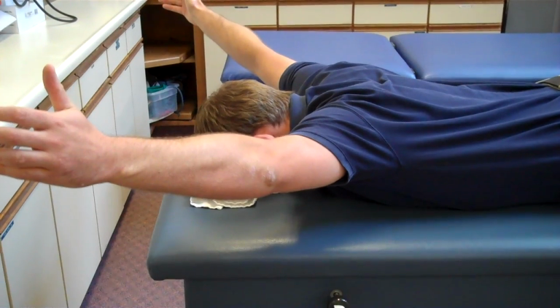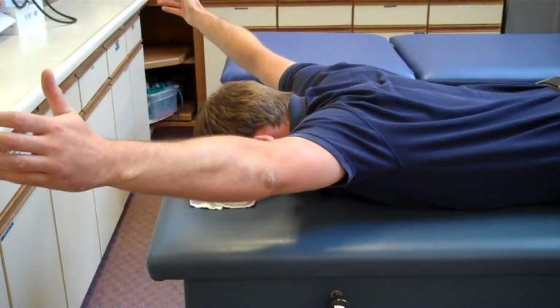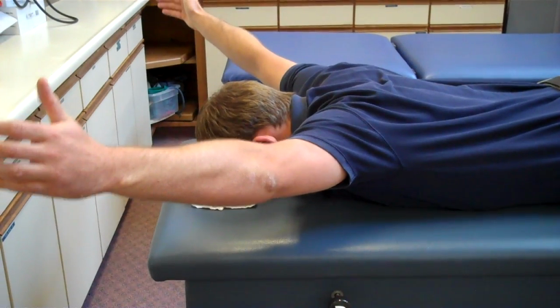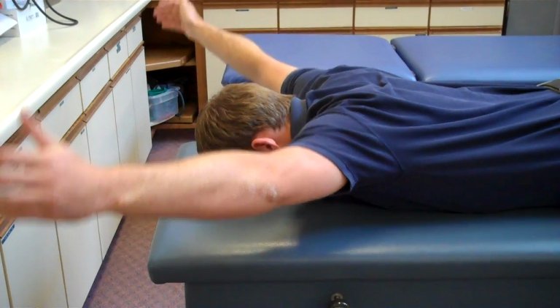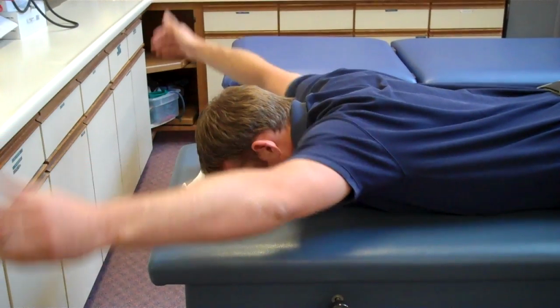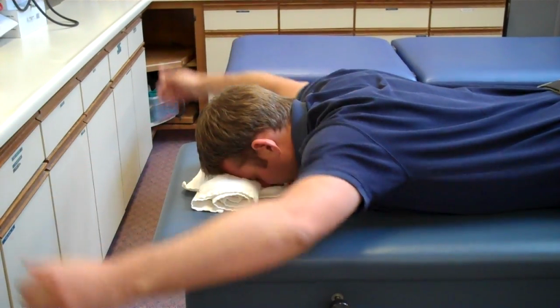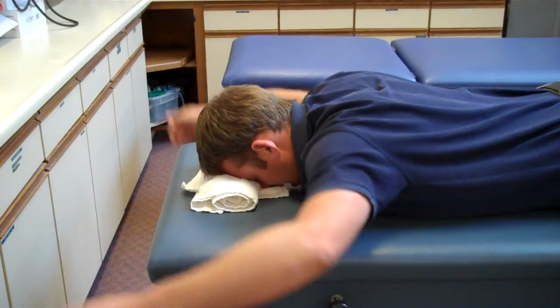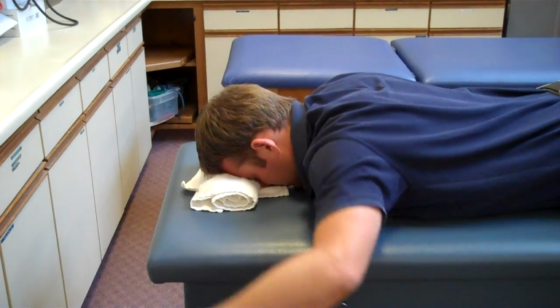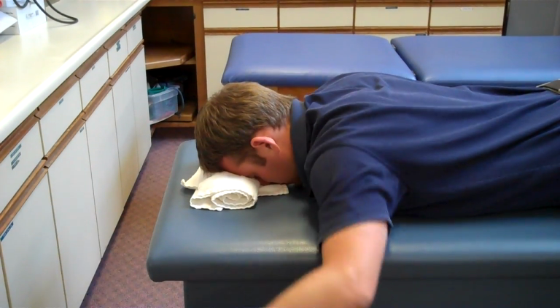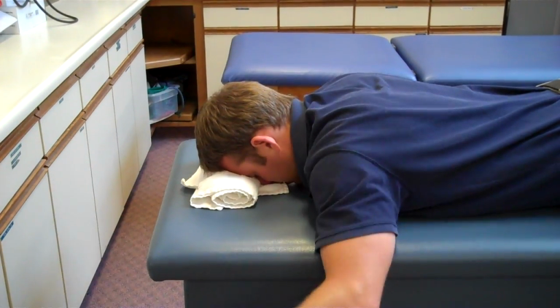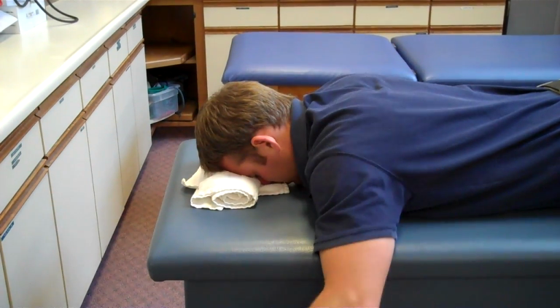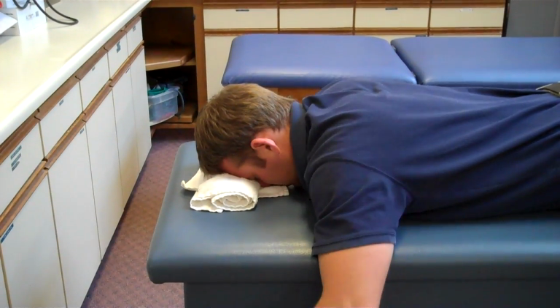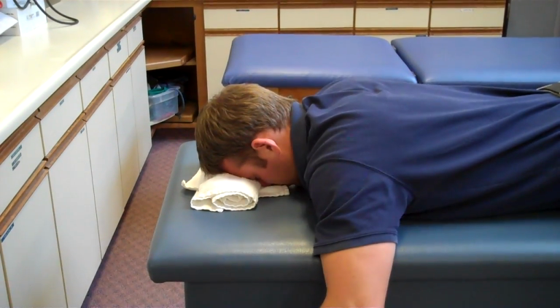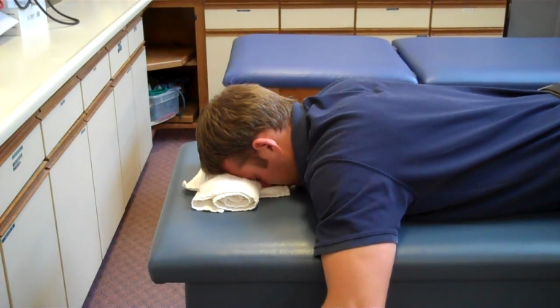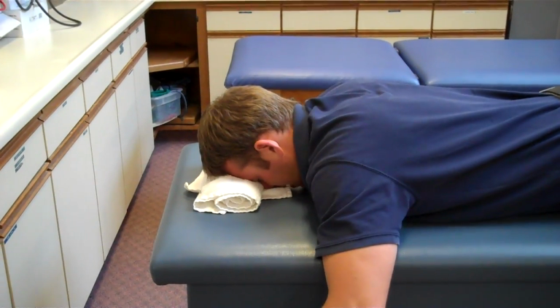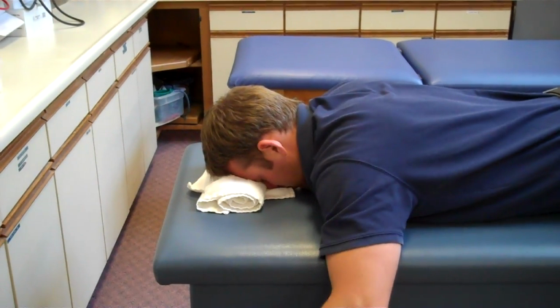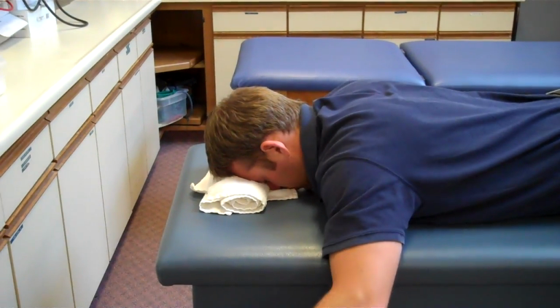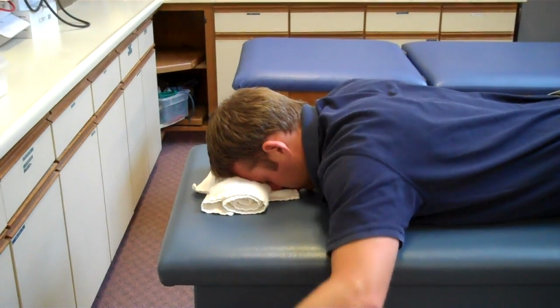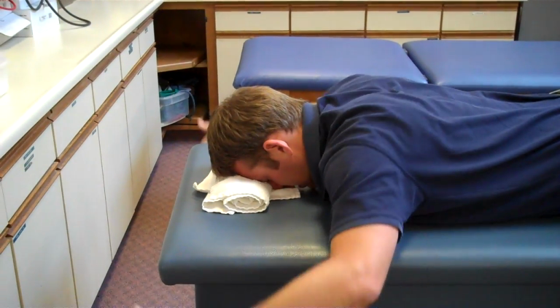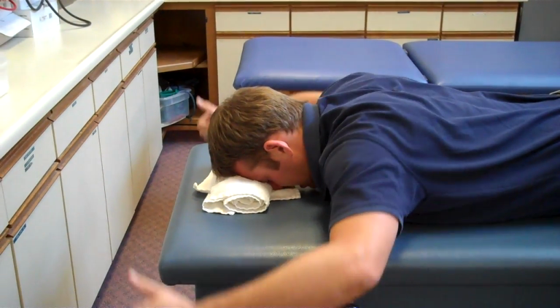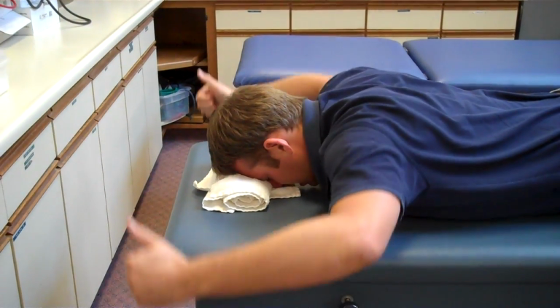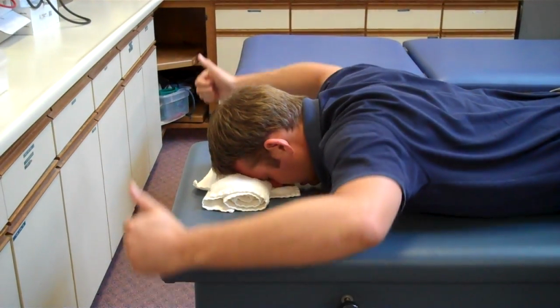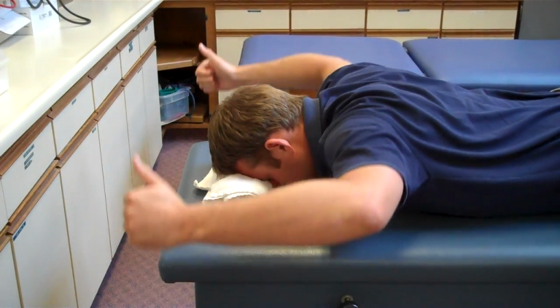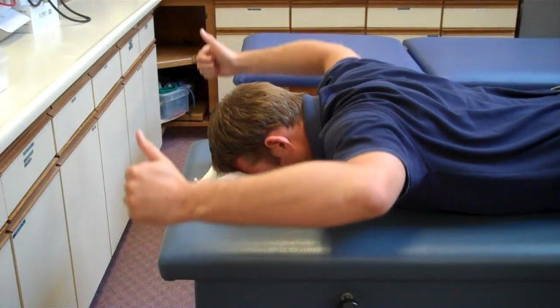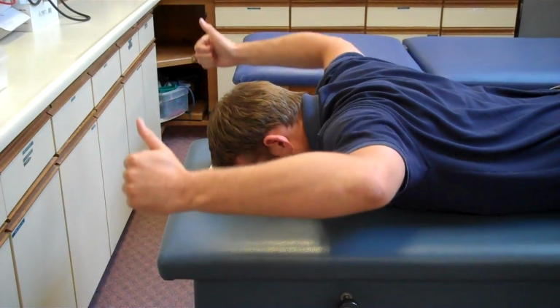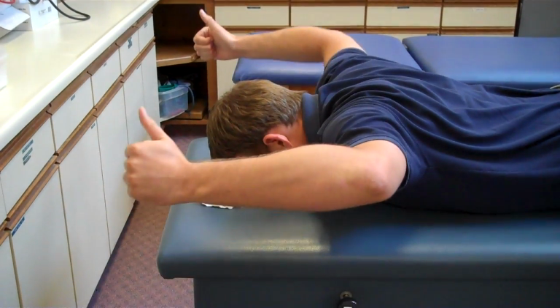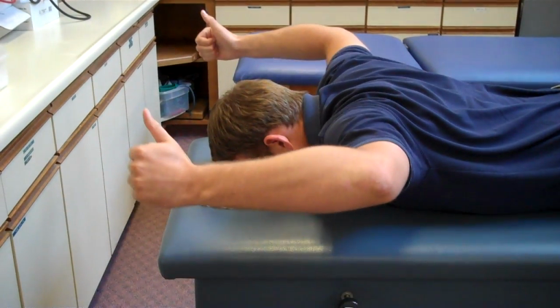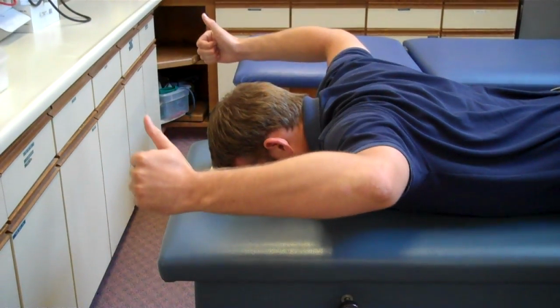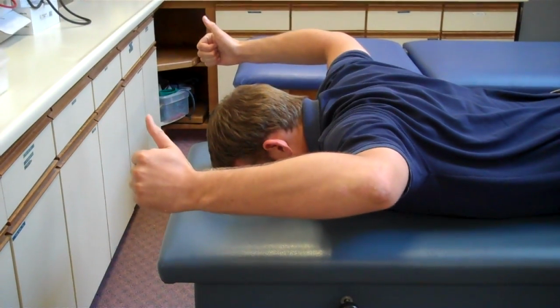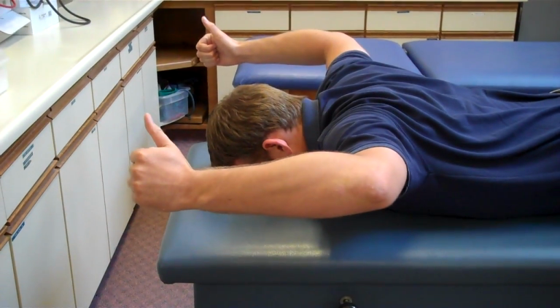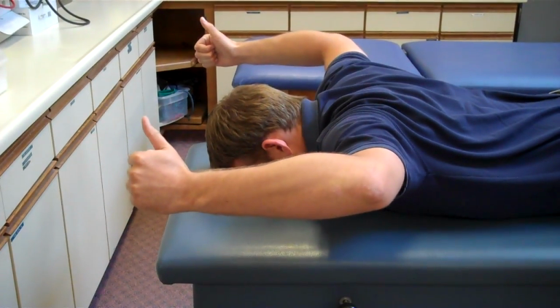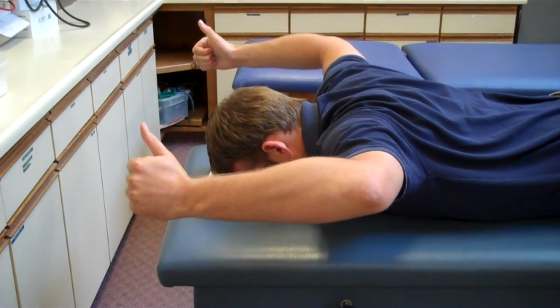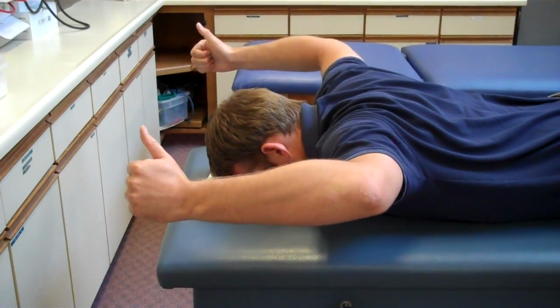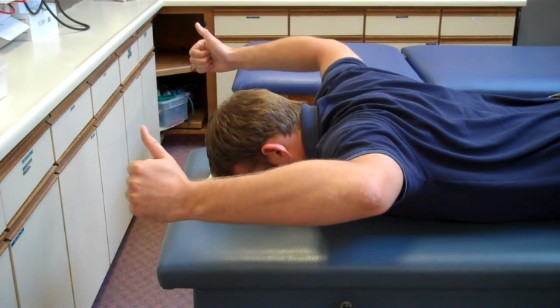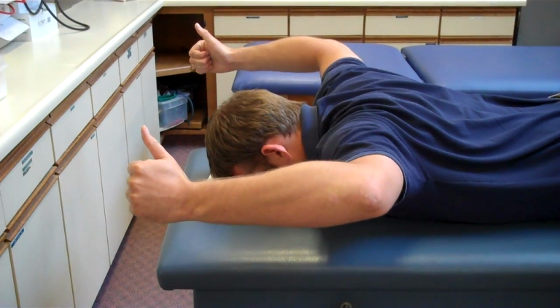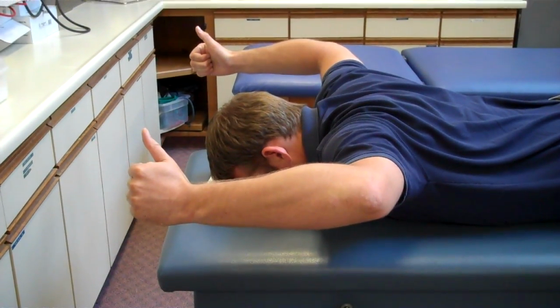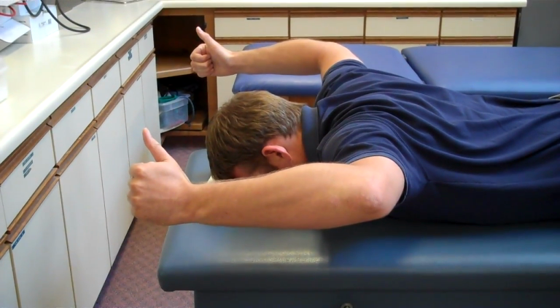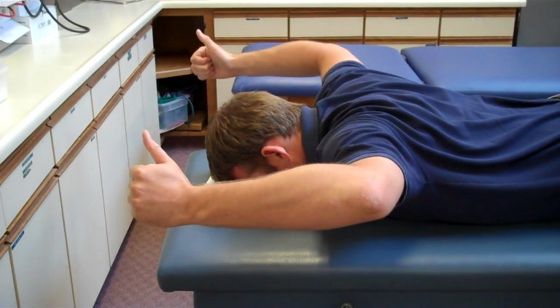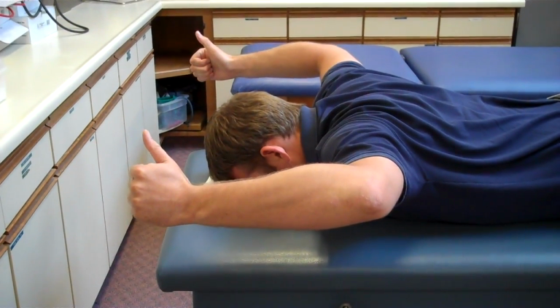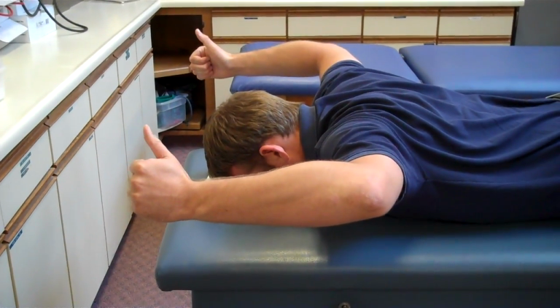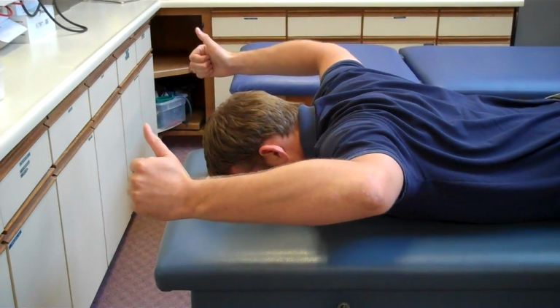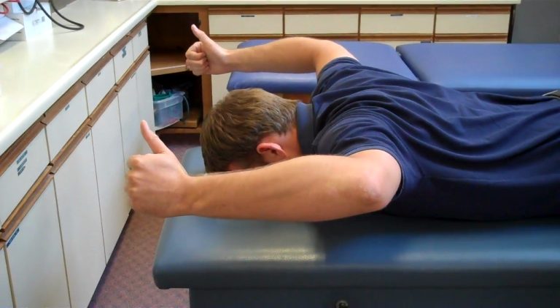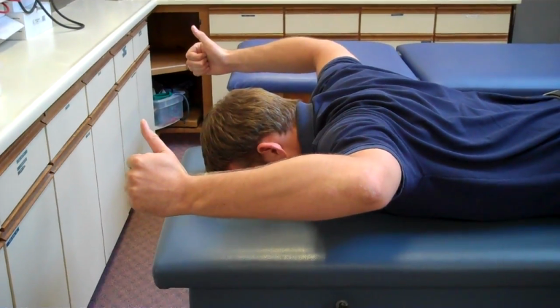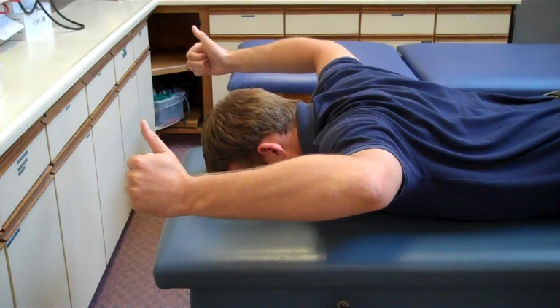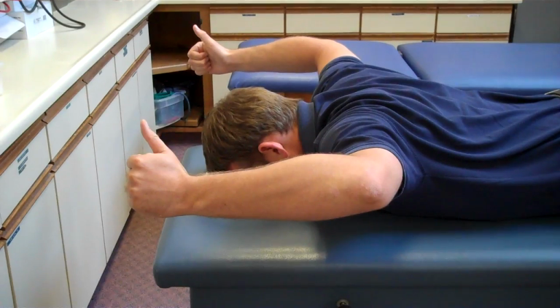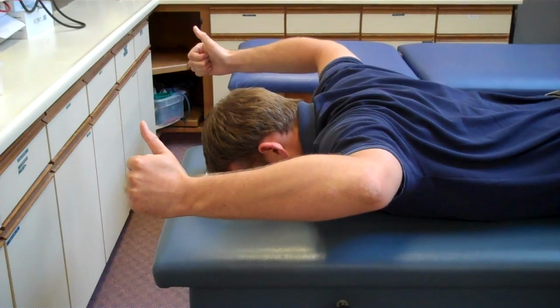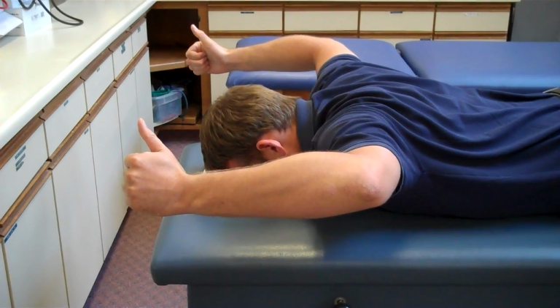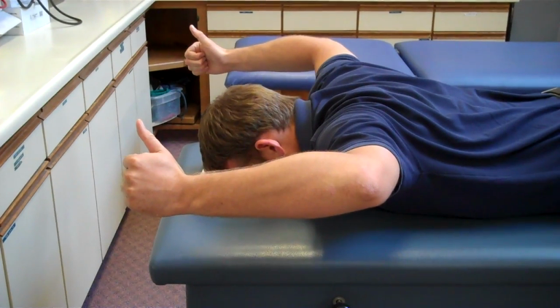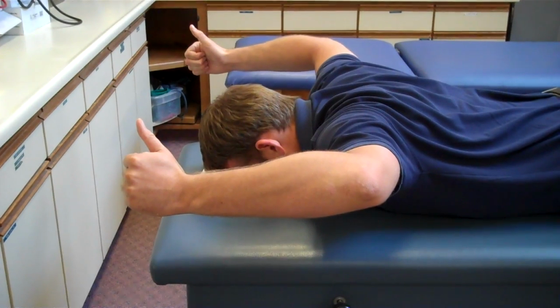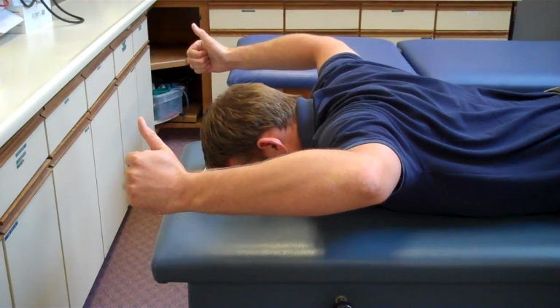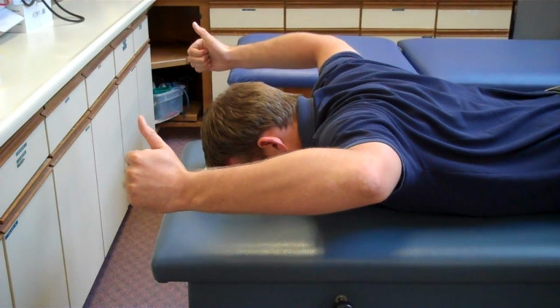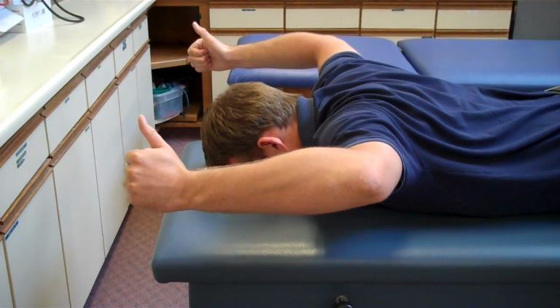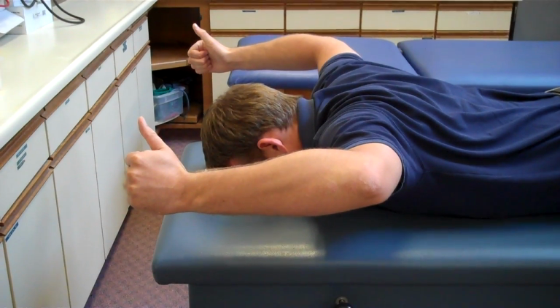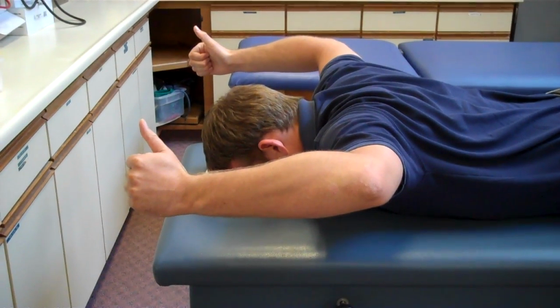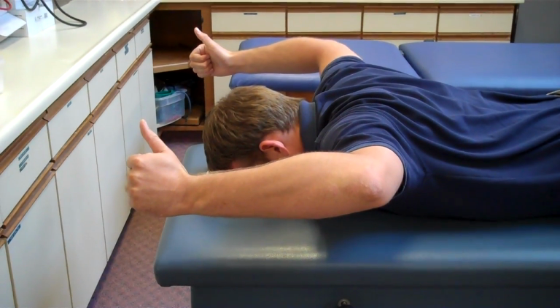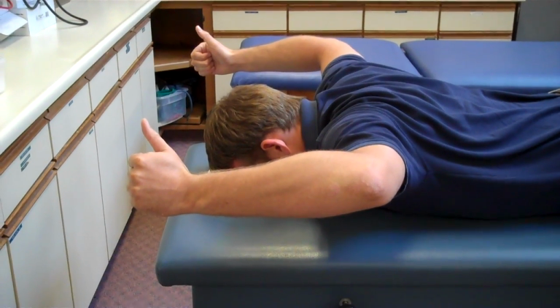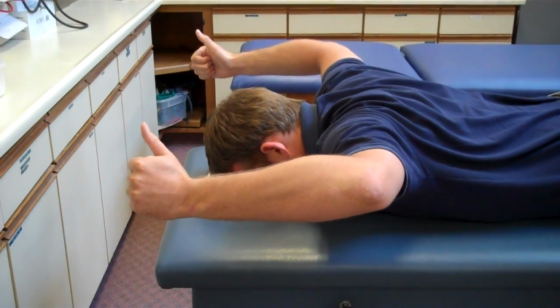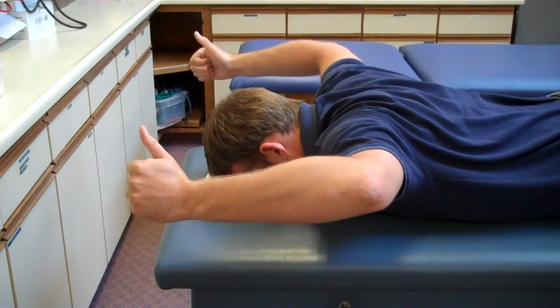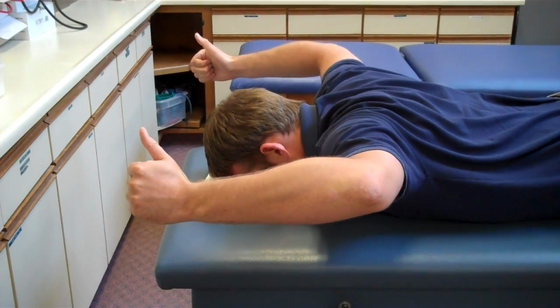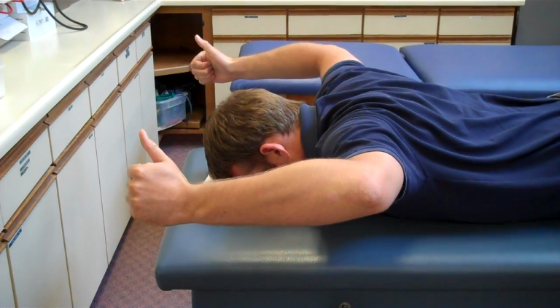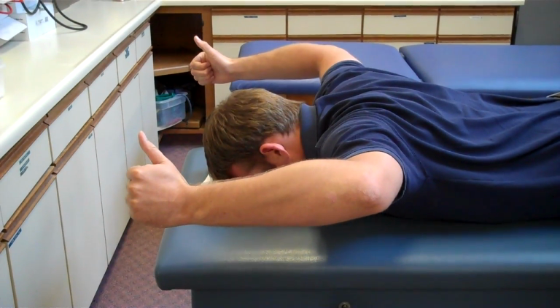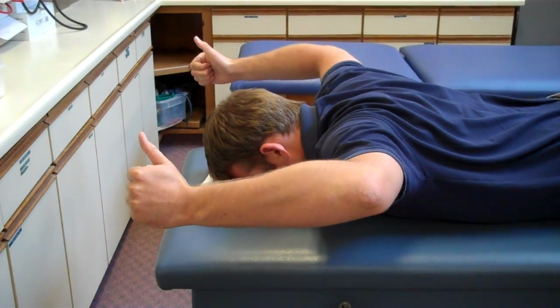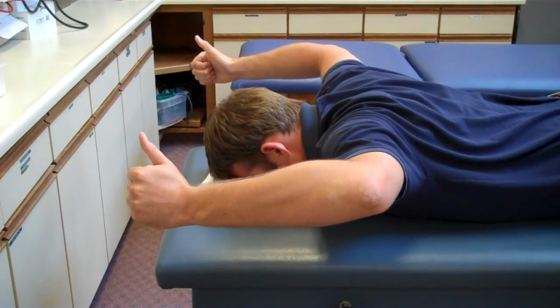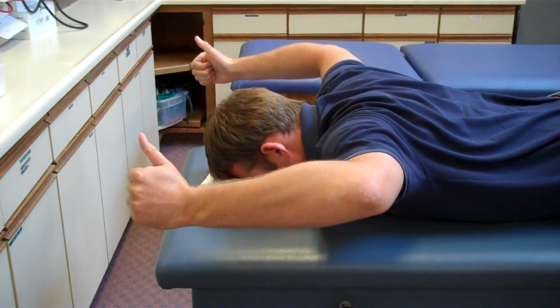And then the last one is sort of elbows bent, like a touchdown position, engaging the shoulder blades with each movement.